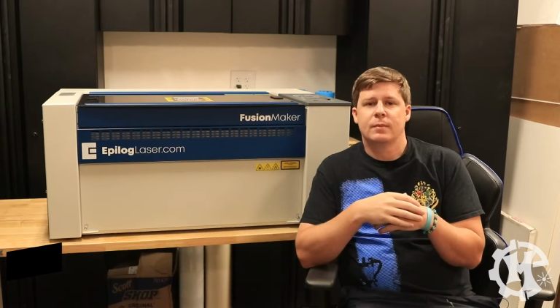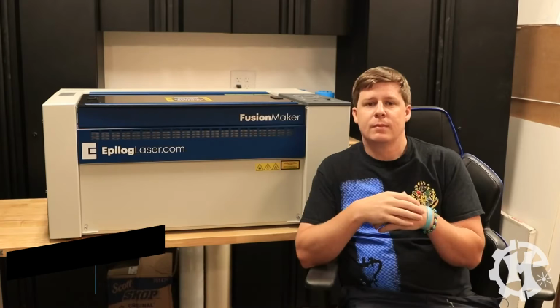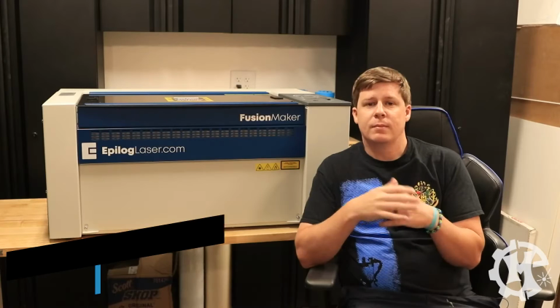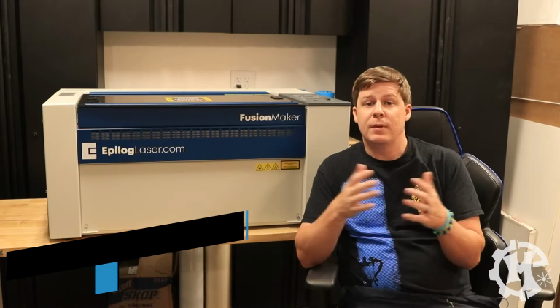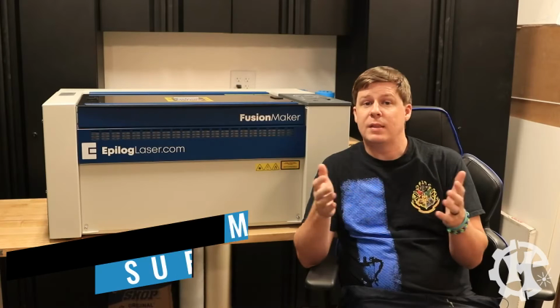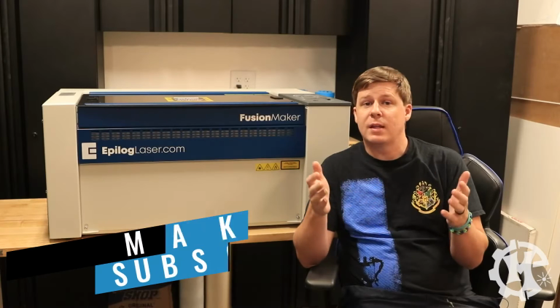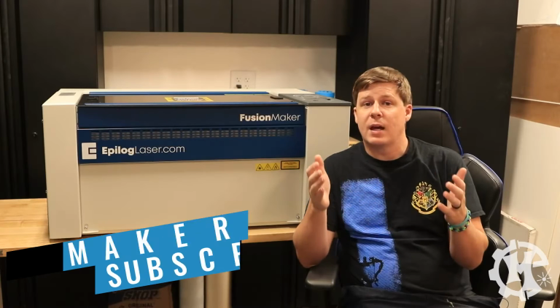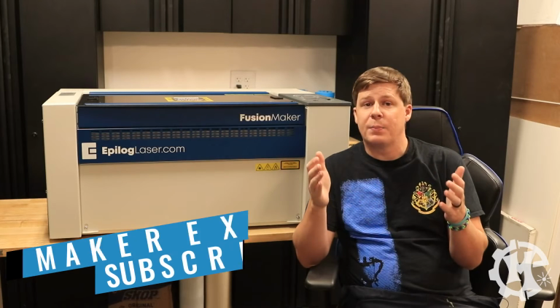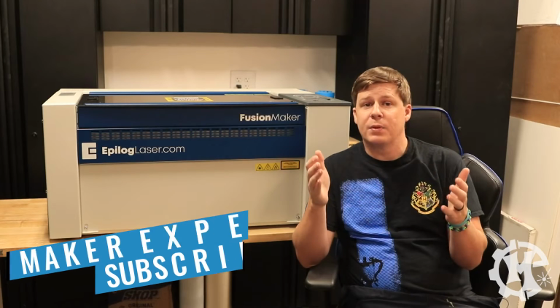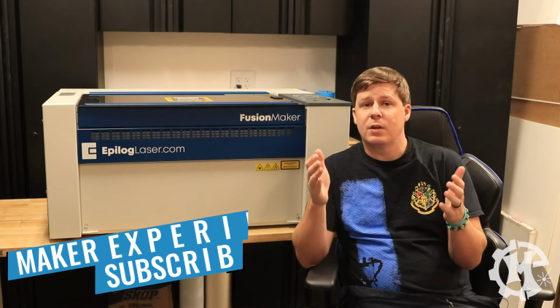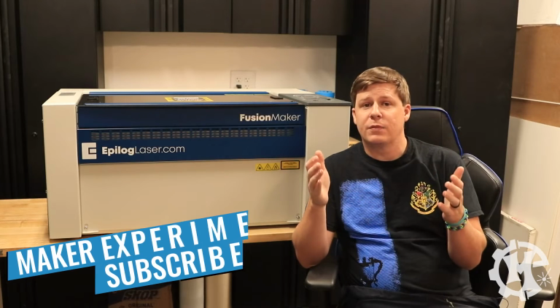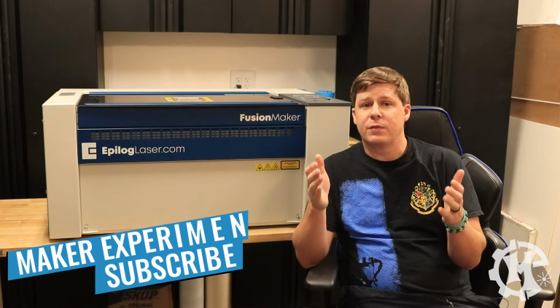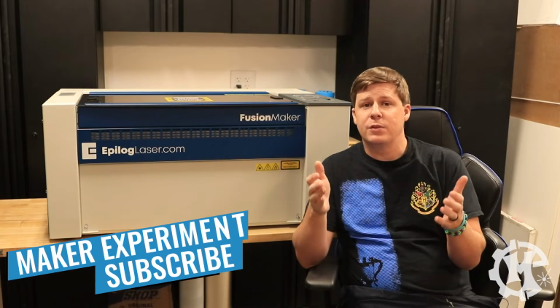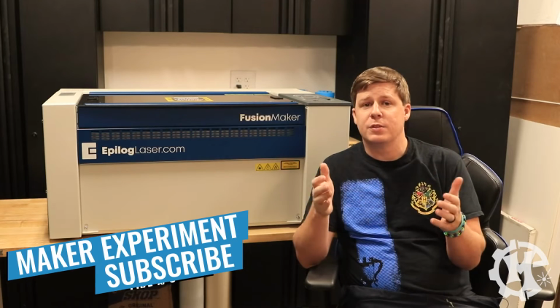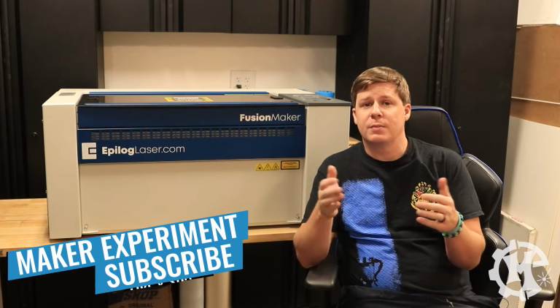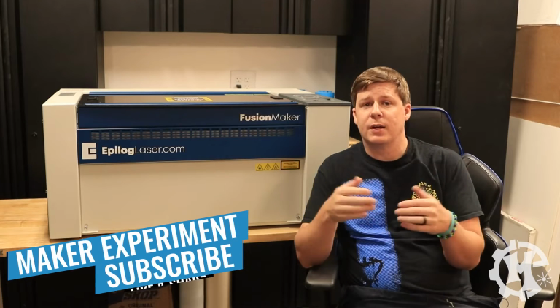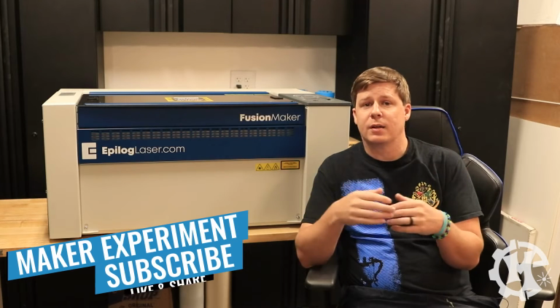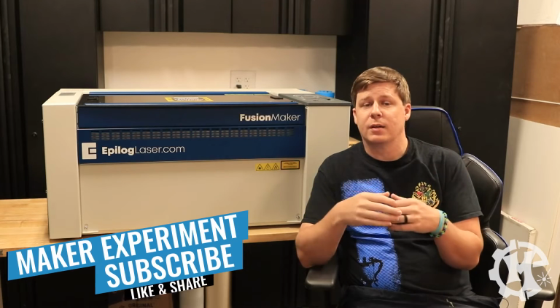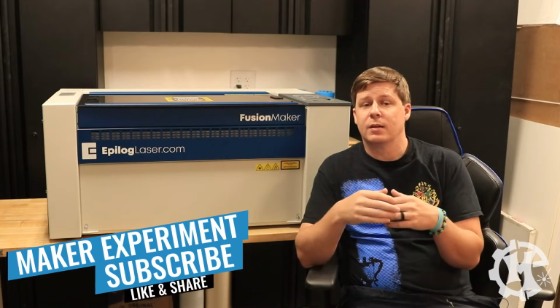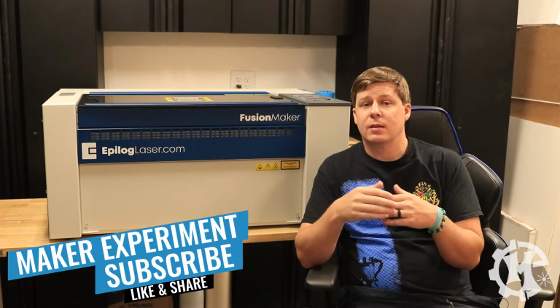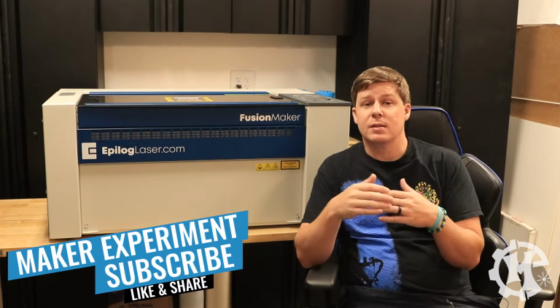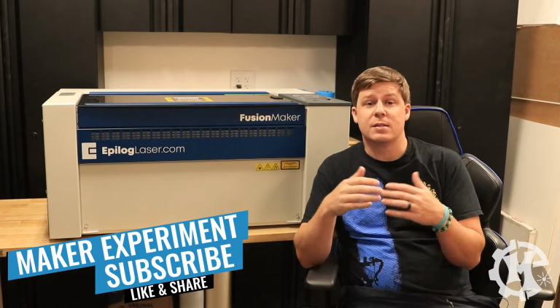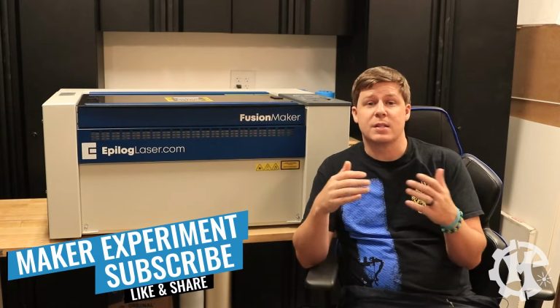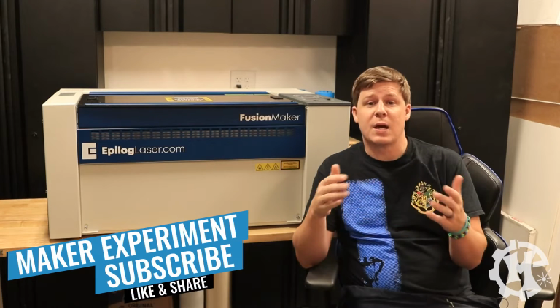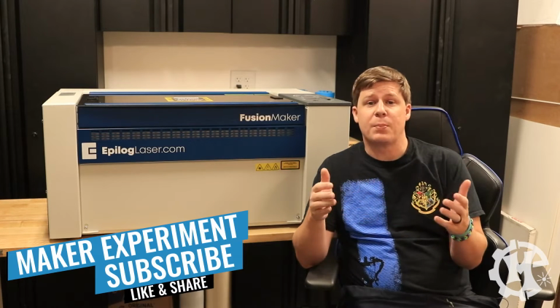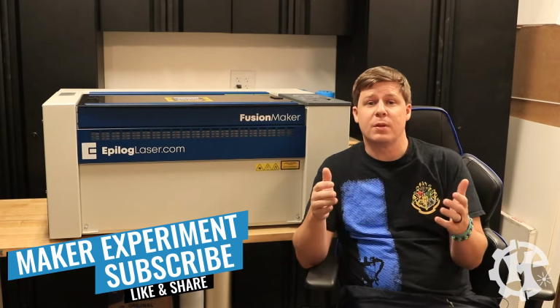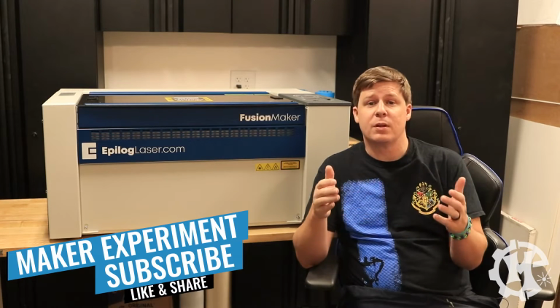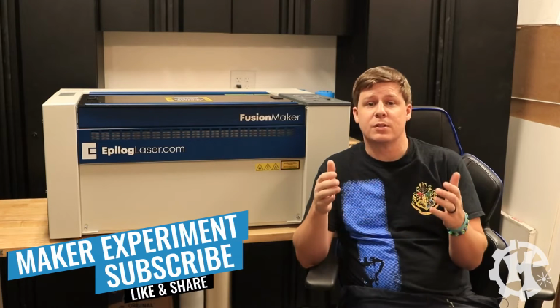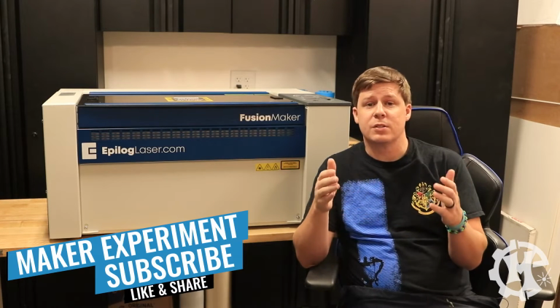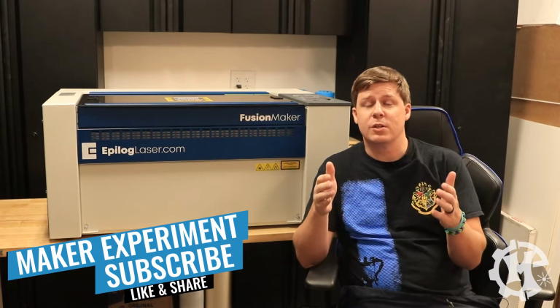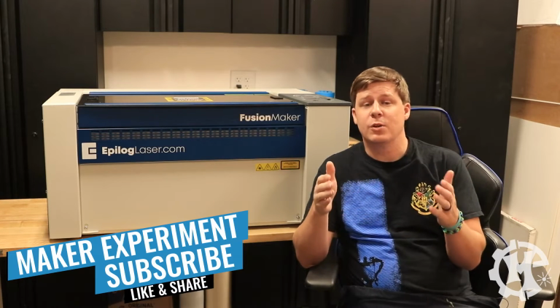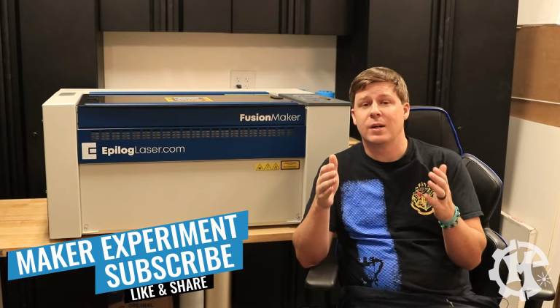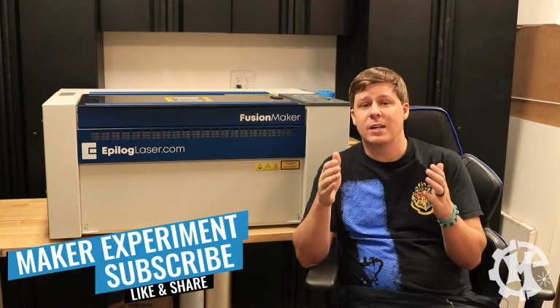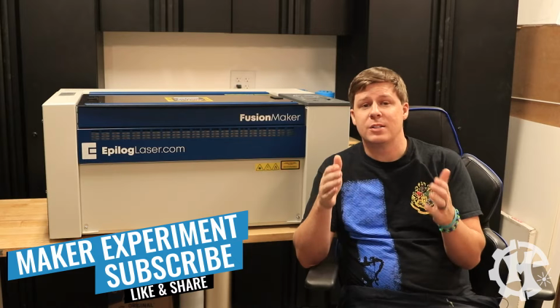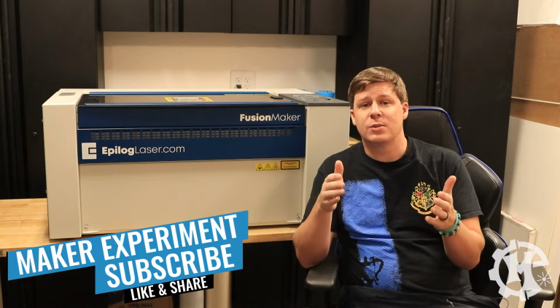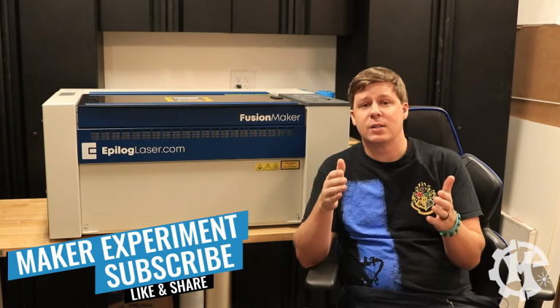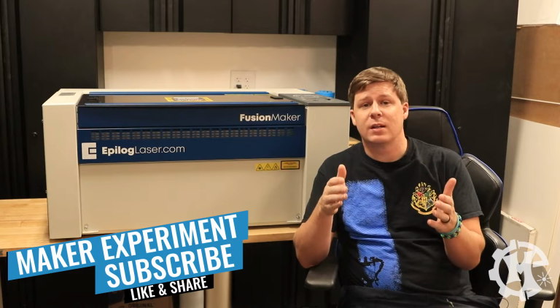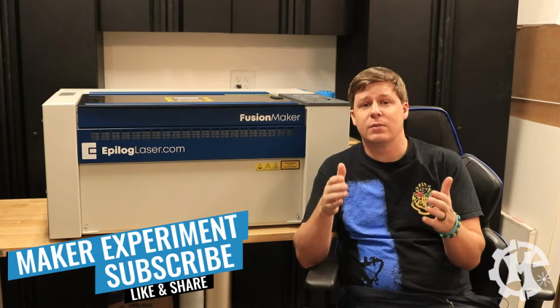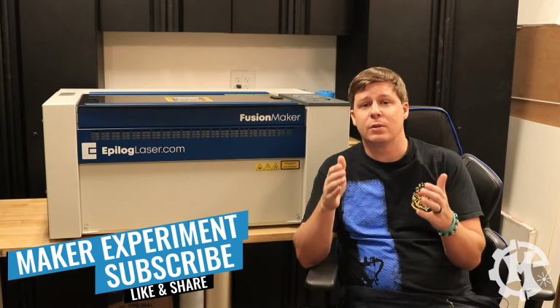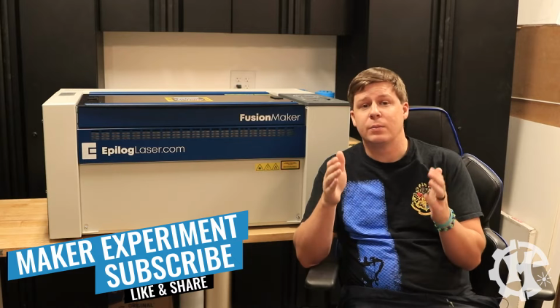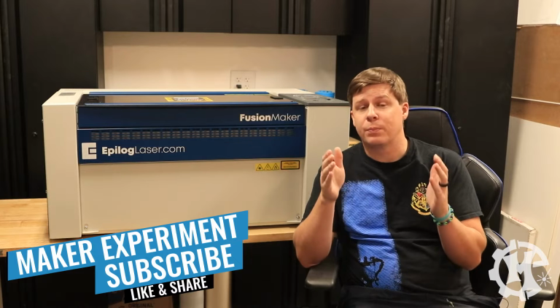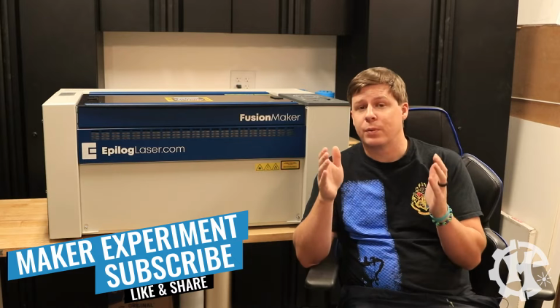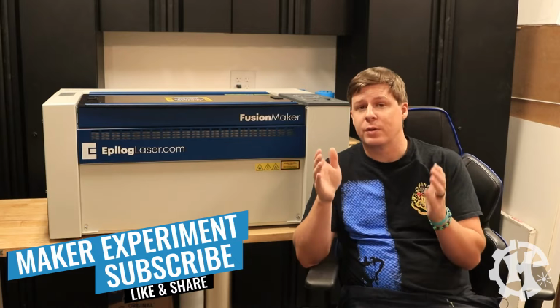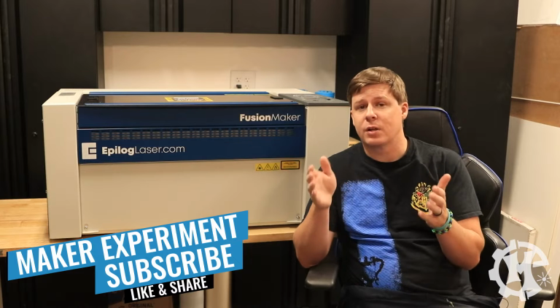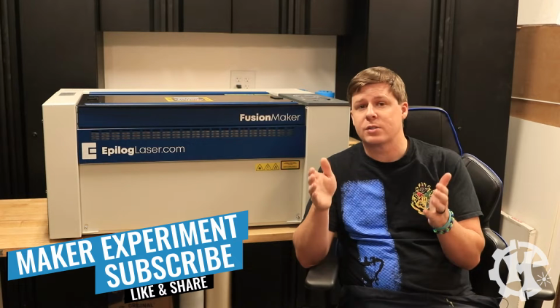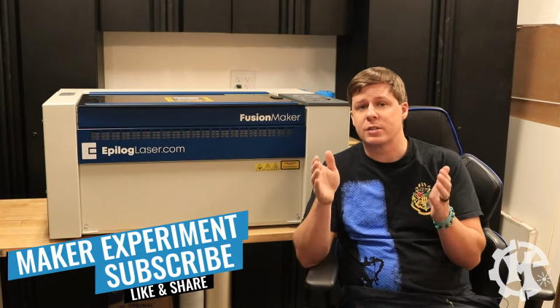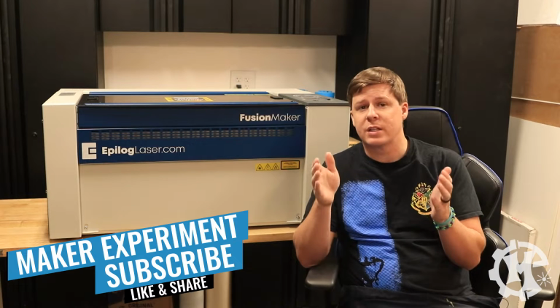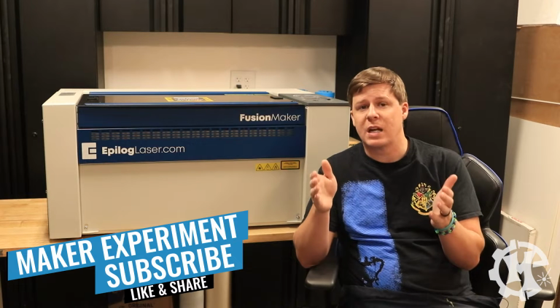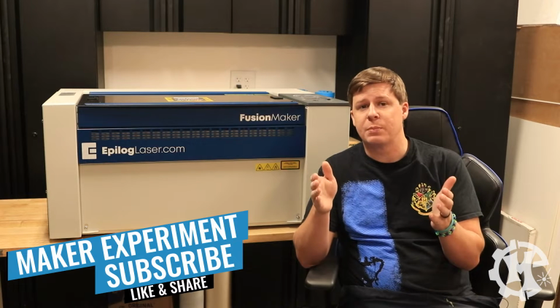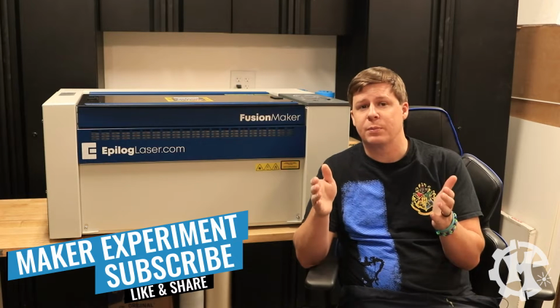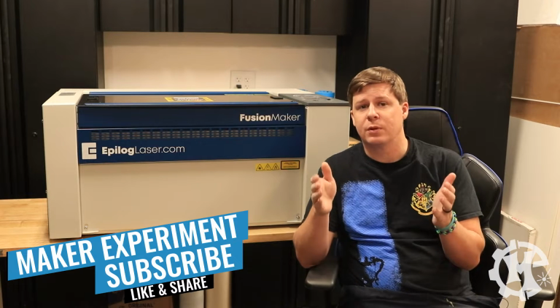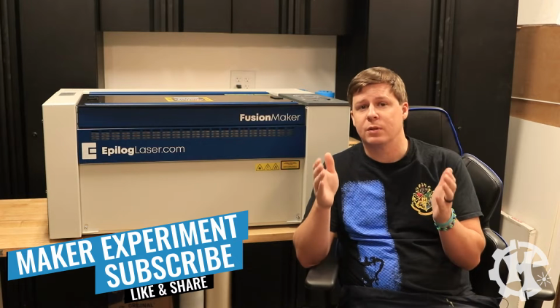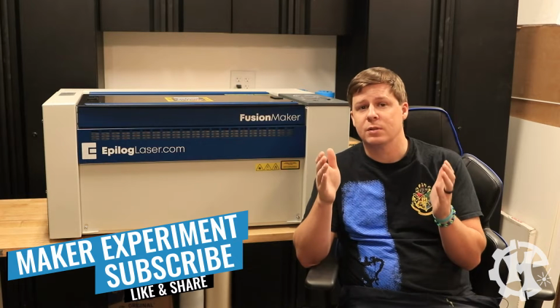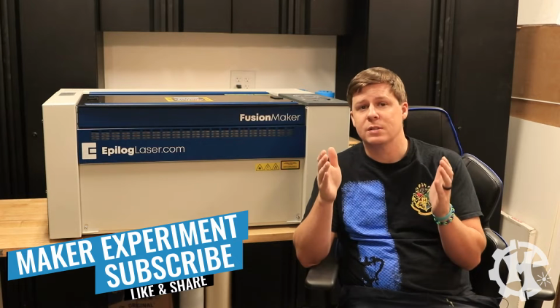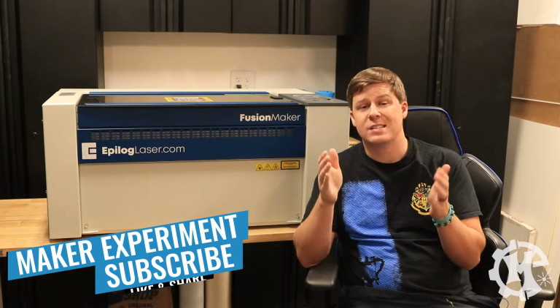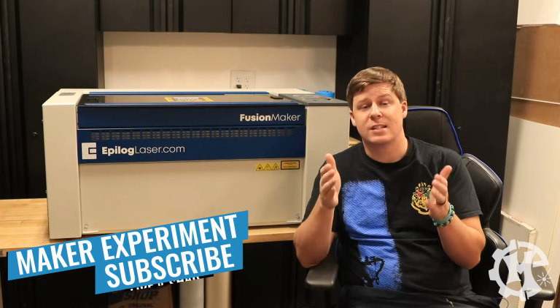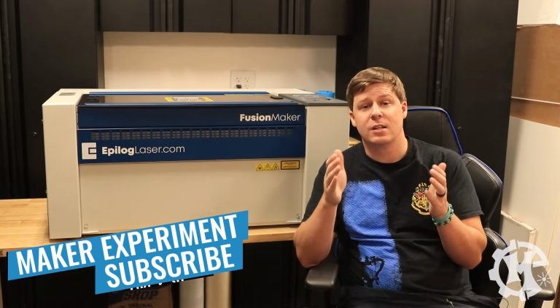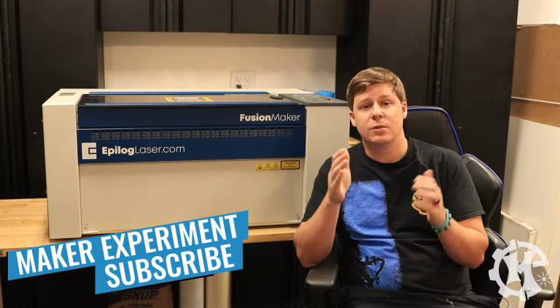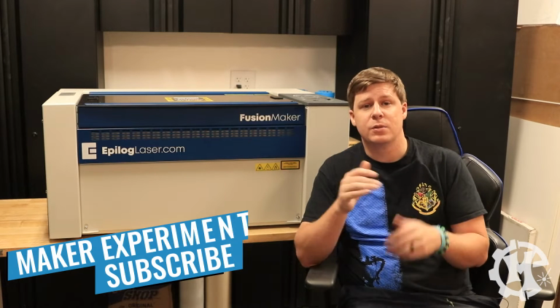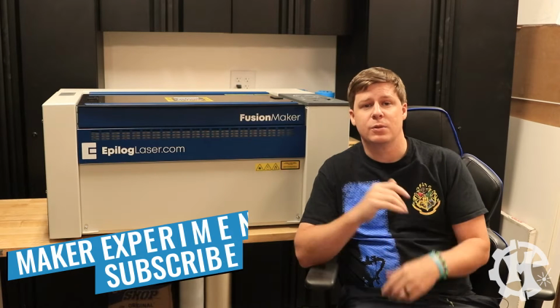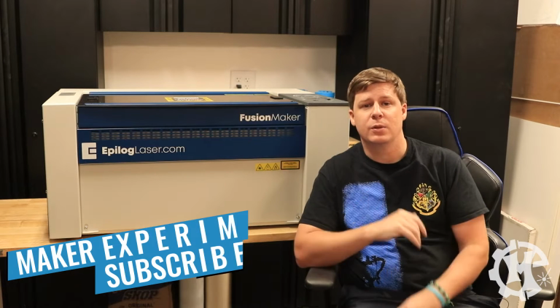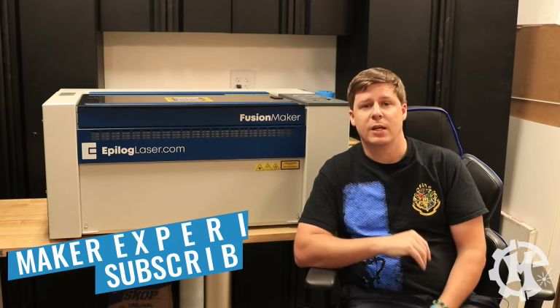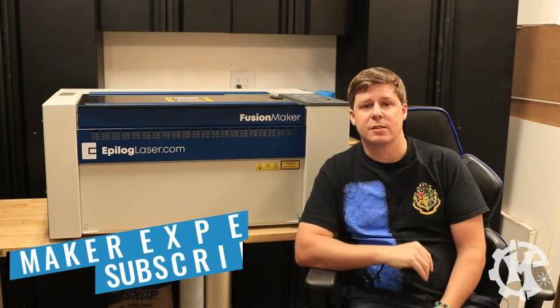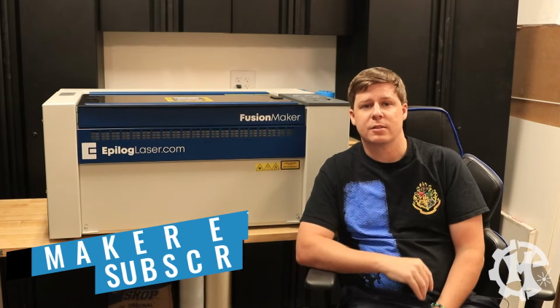Meet the Epilogue Fusion Maker. This is Epilogue's new entry-level, production-capable CO2 laser.